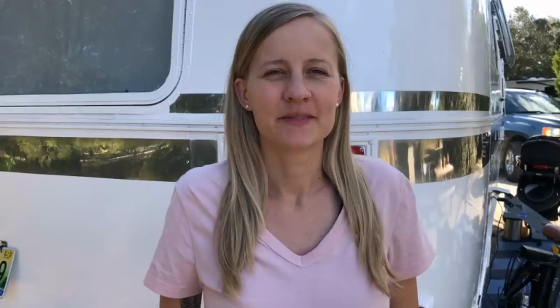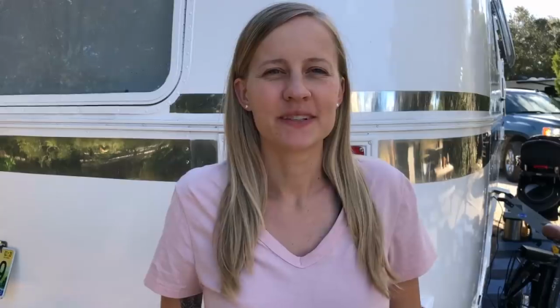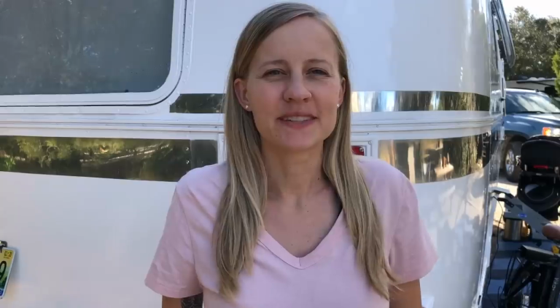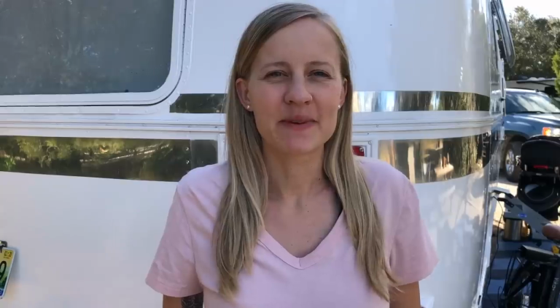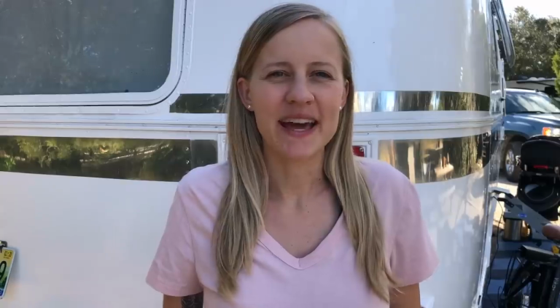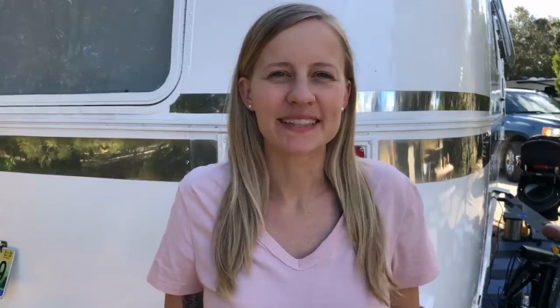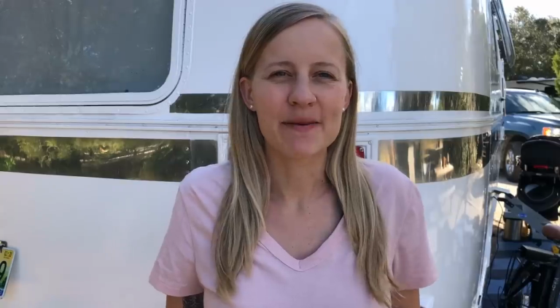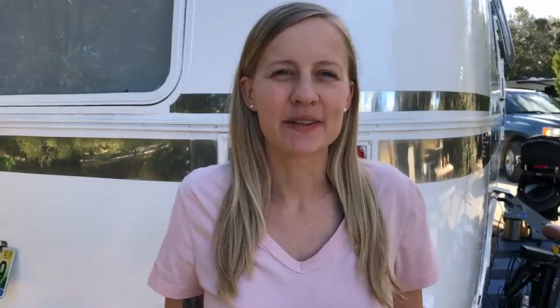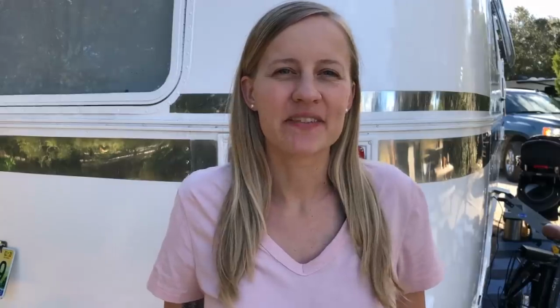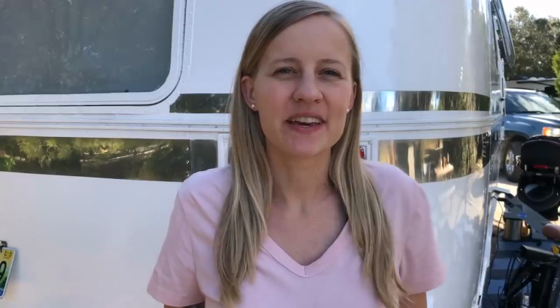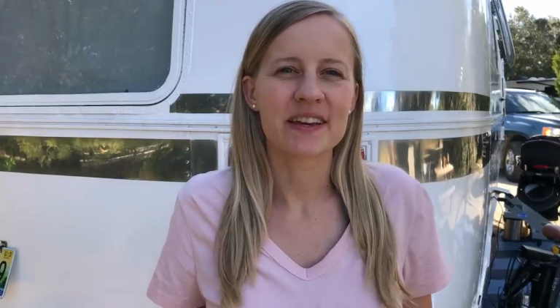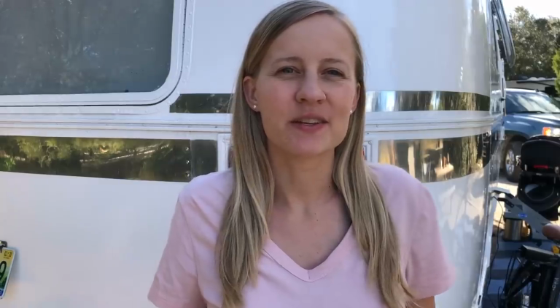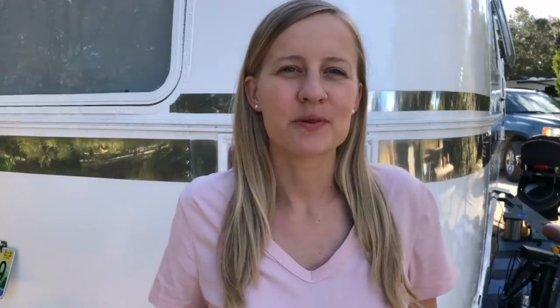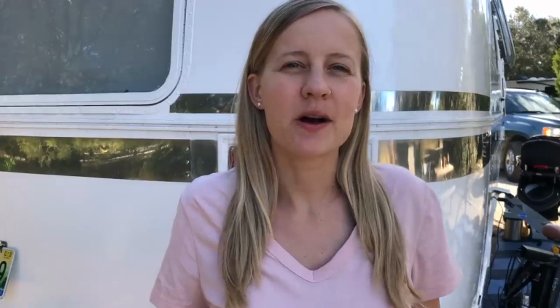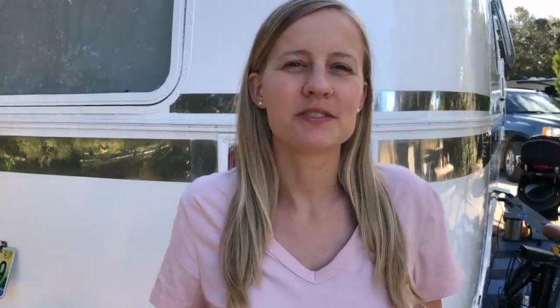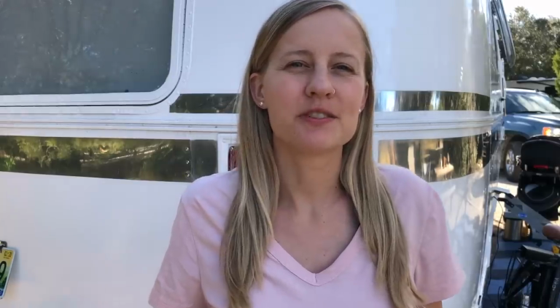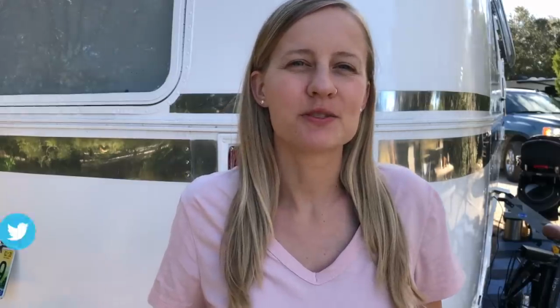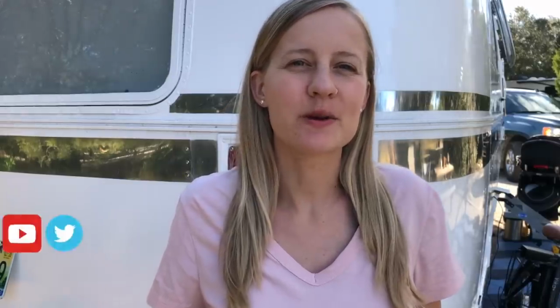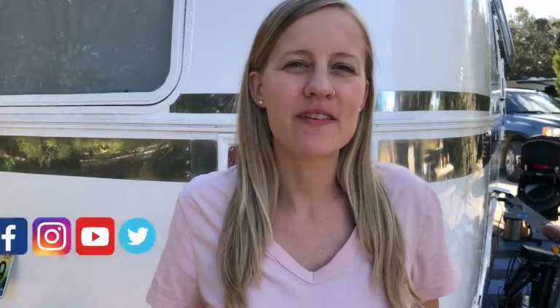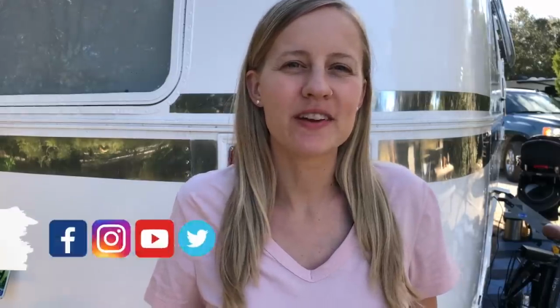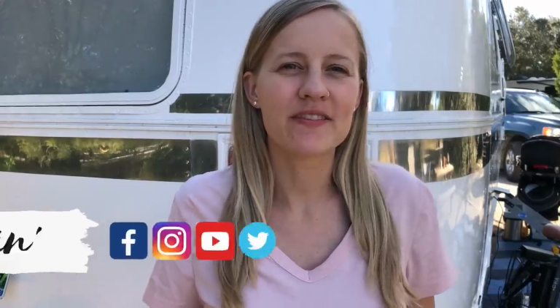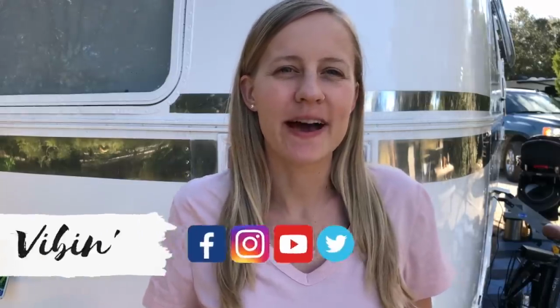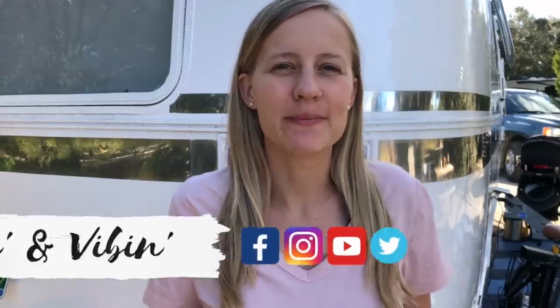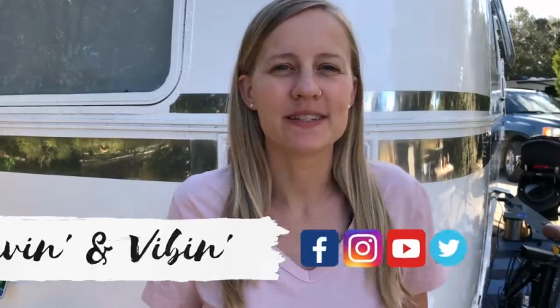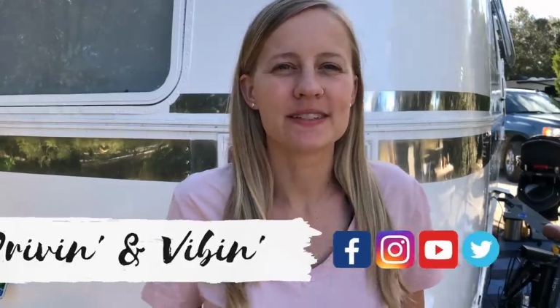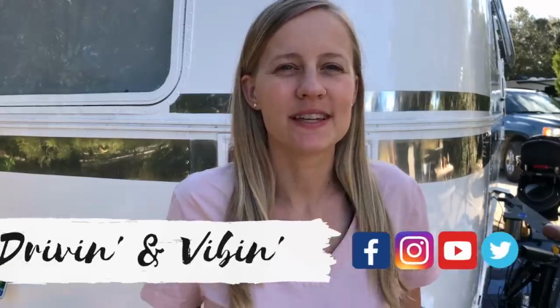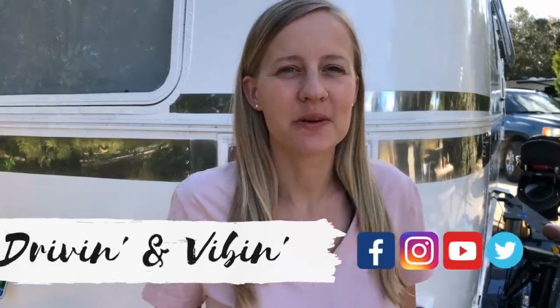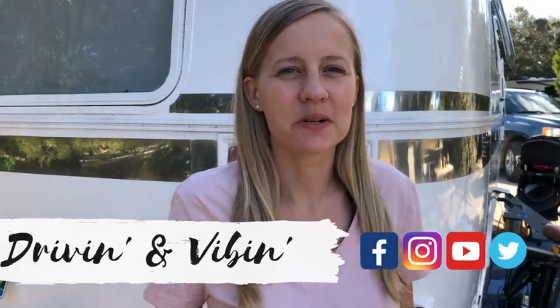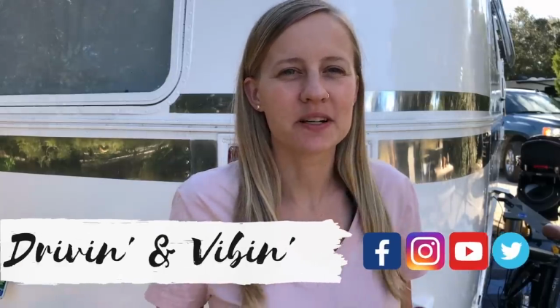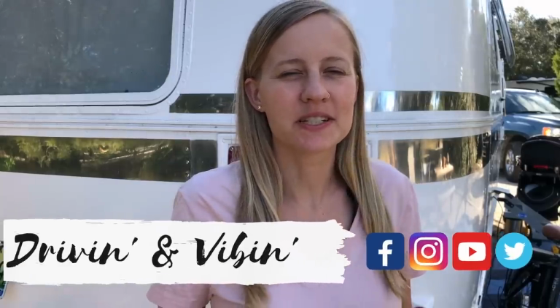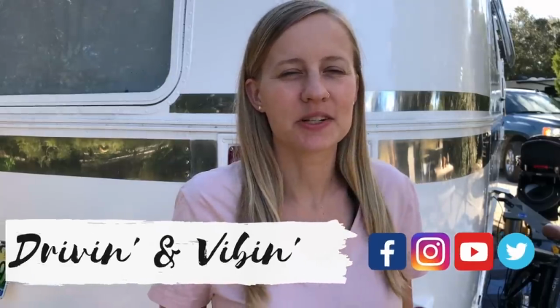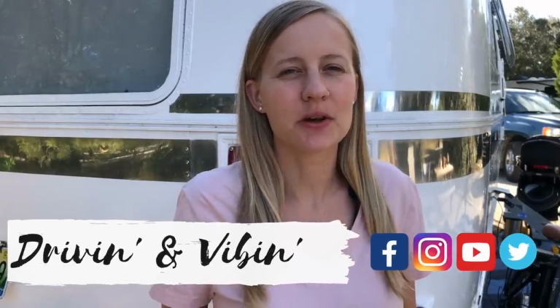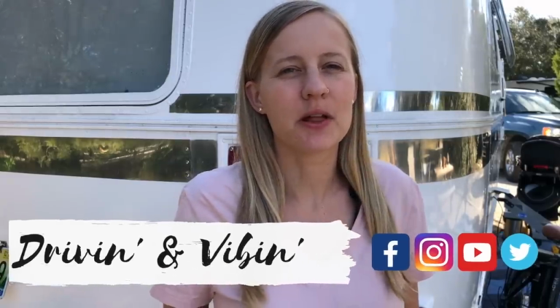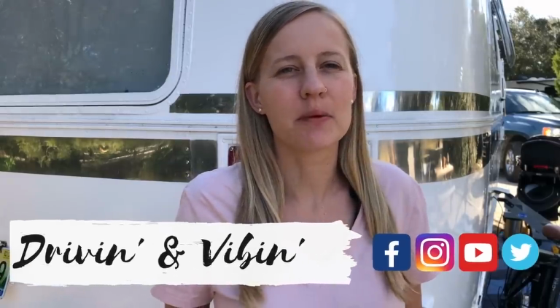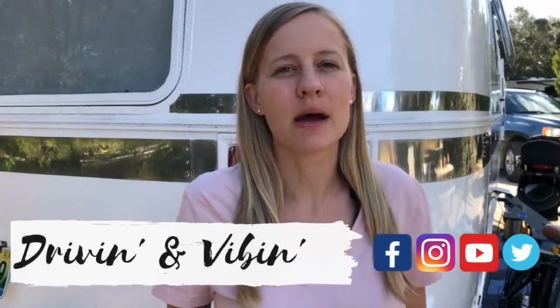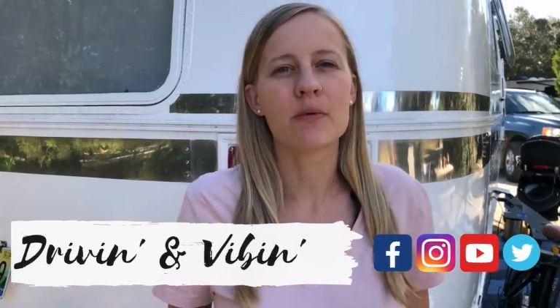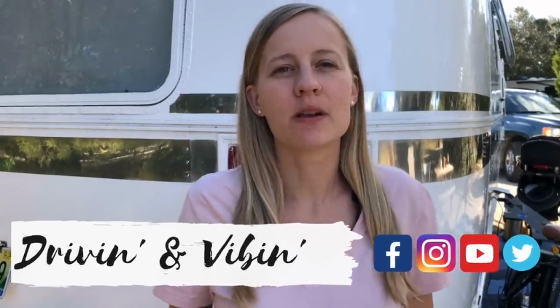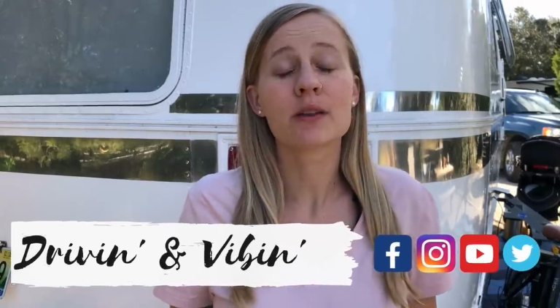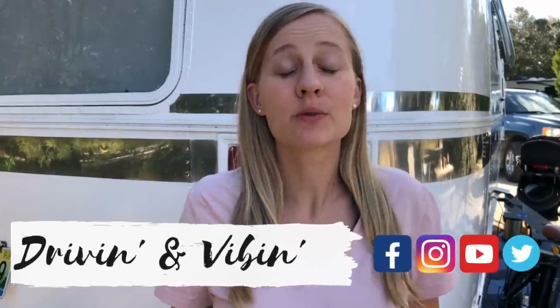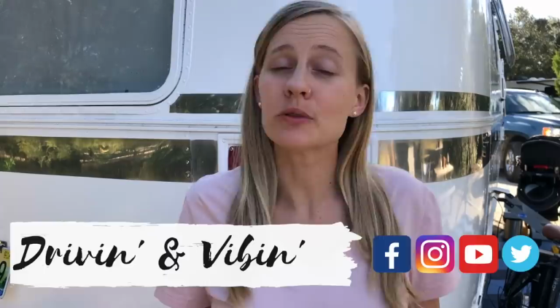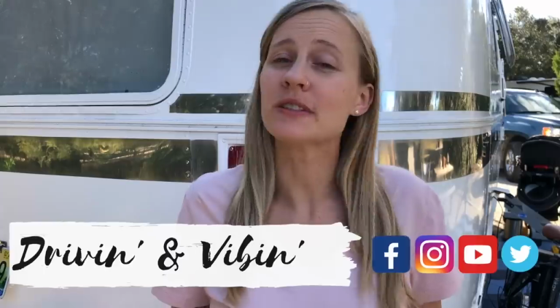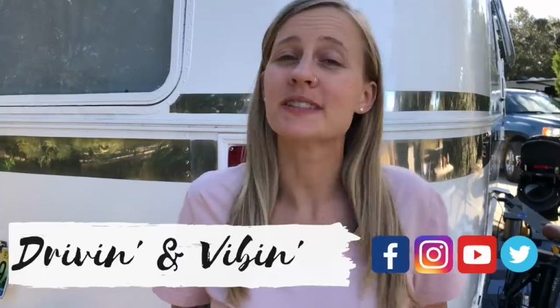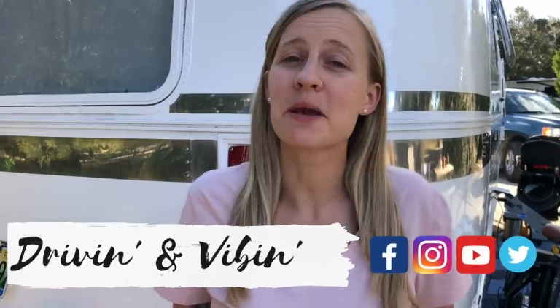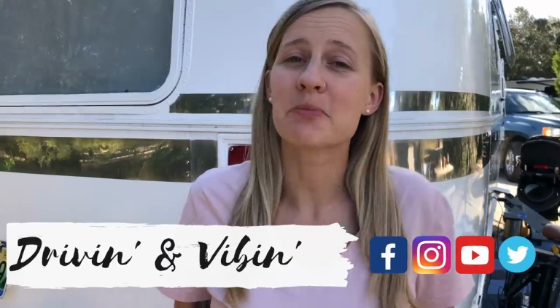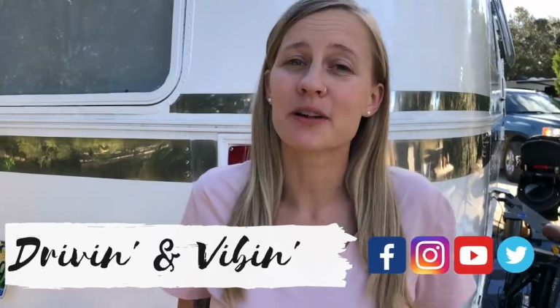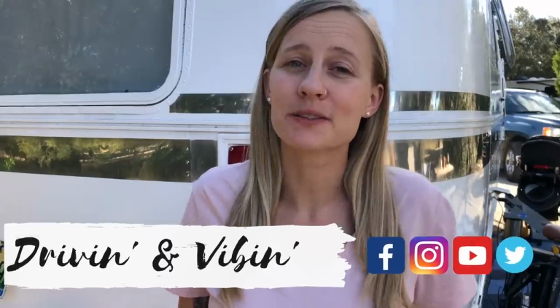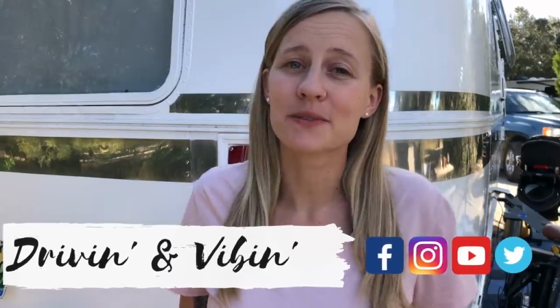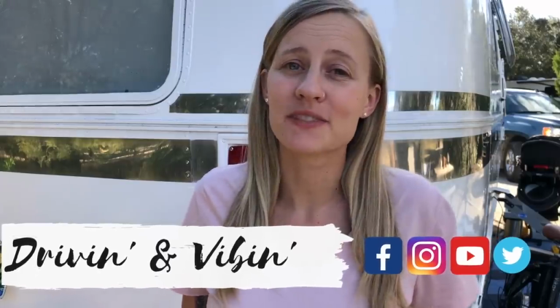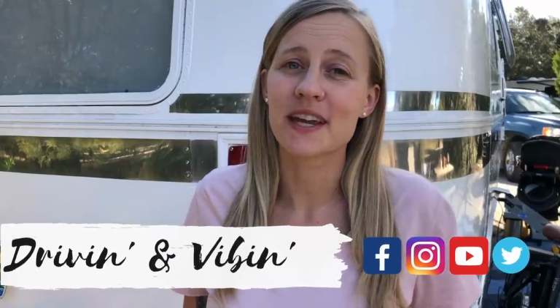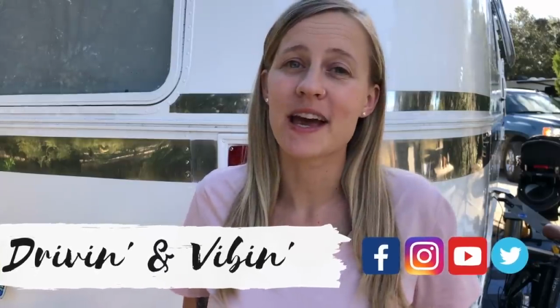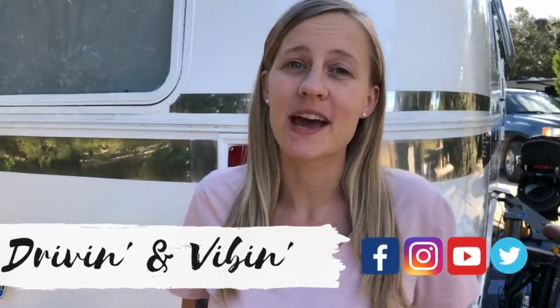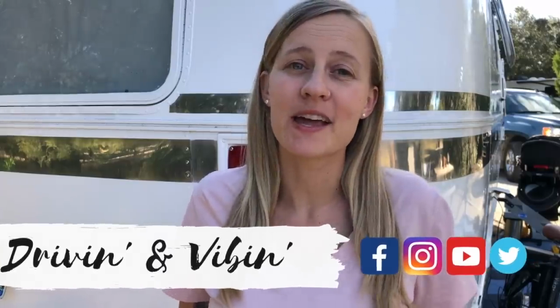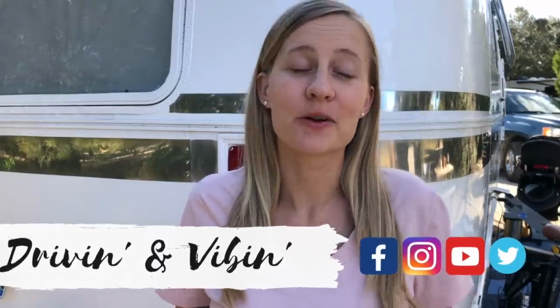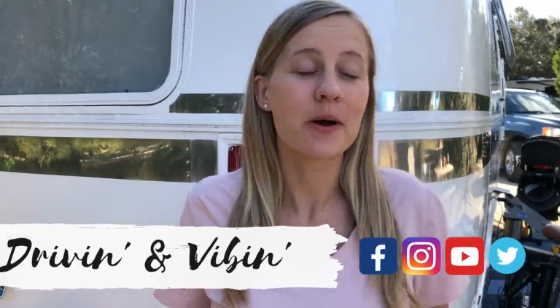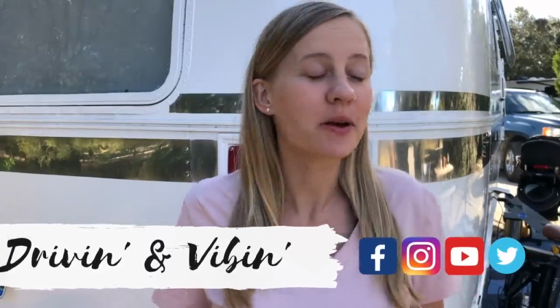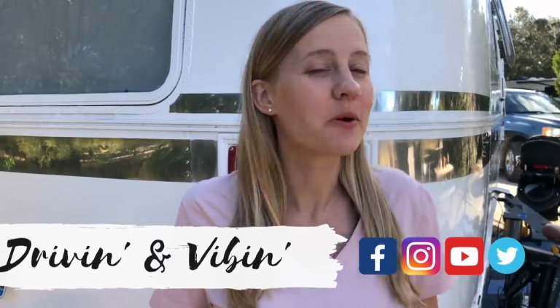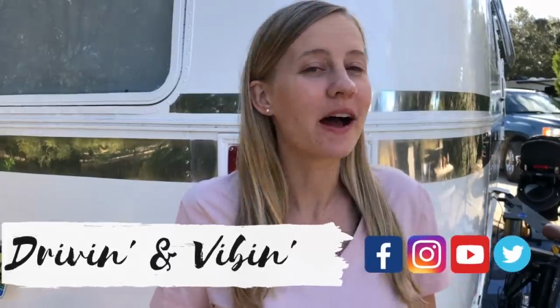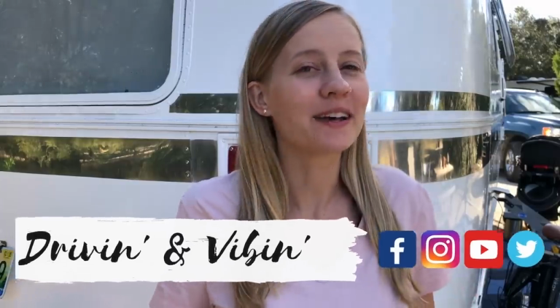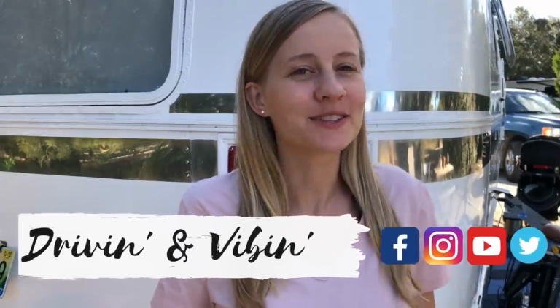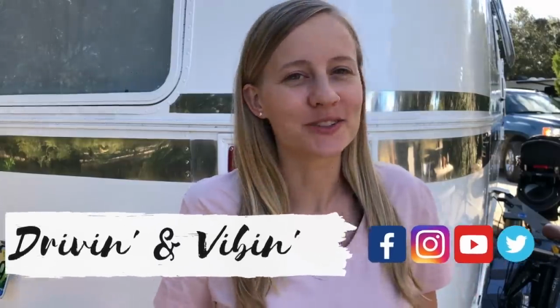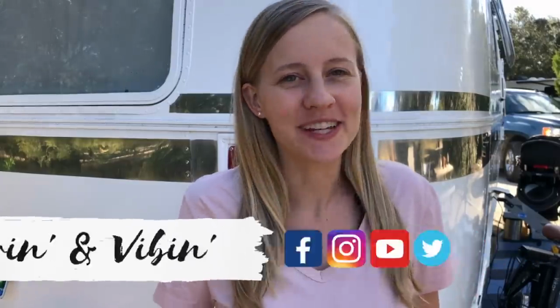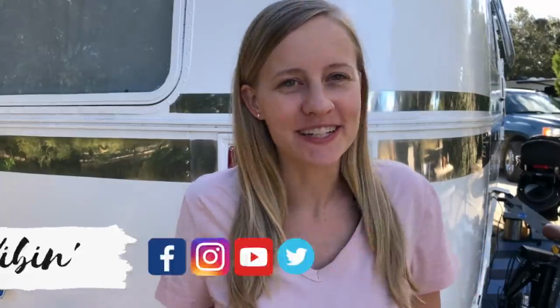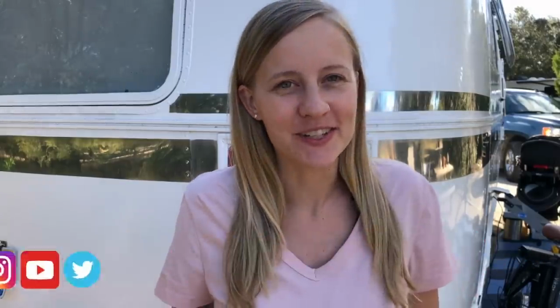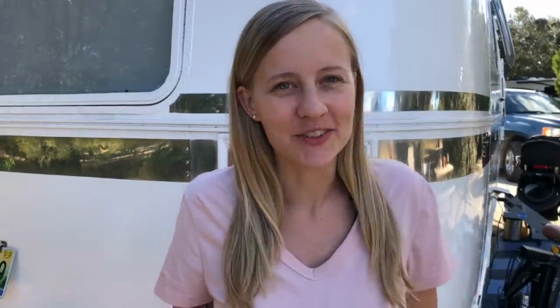What's up guys? I'm Olivia and you're watching Driving and Vibin. Today we're going to tell you all about one of the coolest state parks we've stayed at in quite a while, so stay tuned.